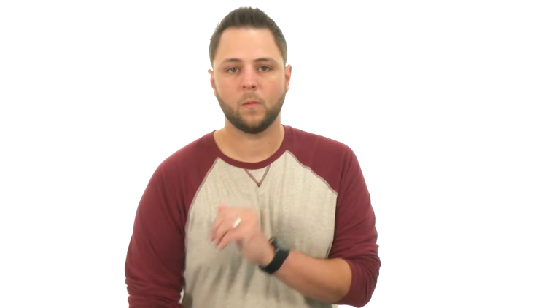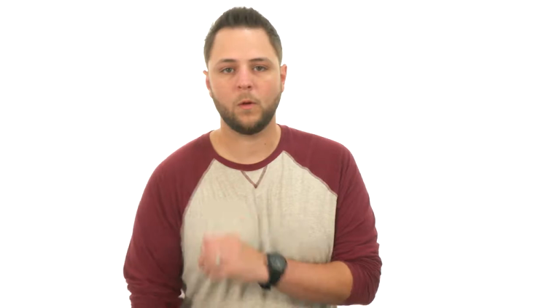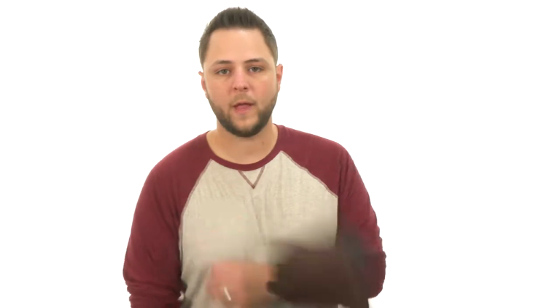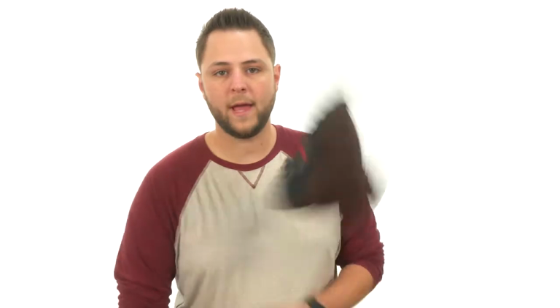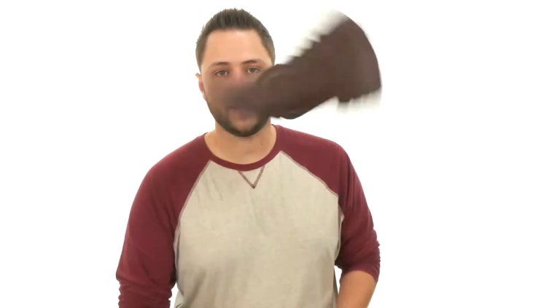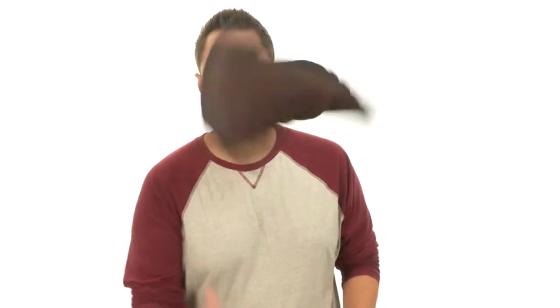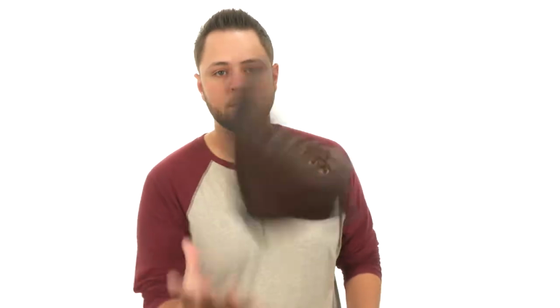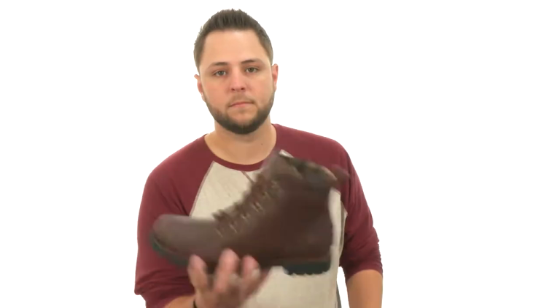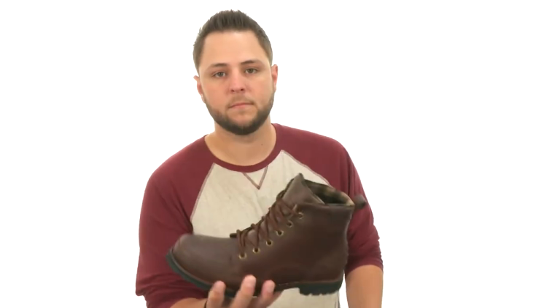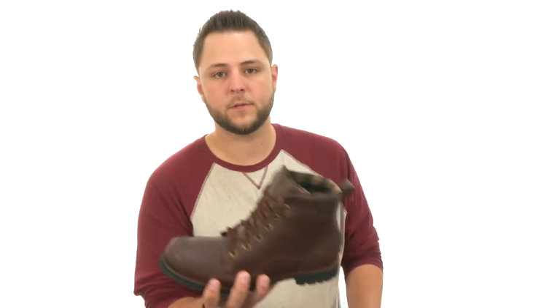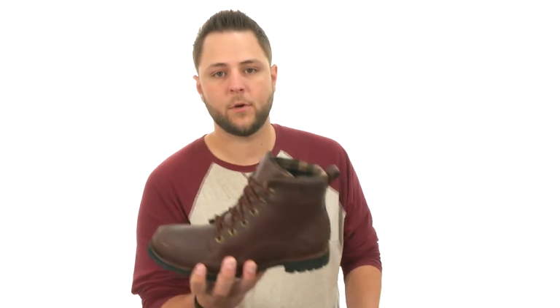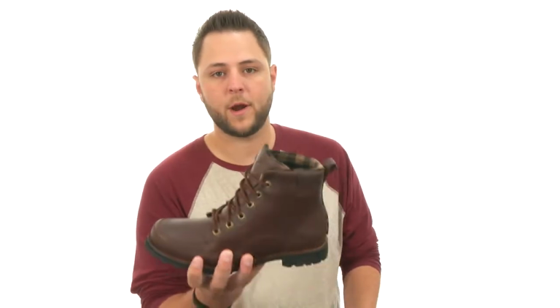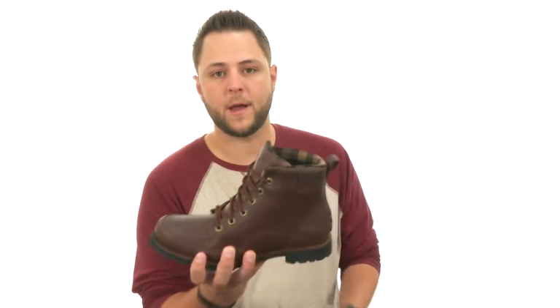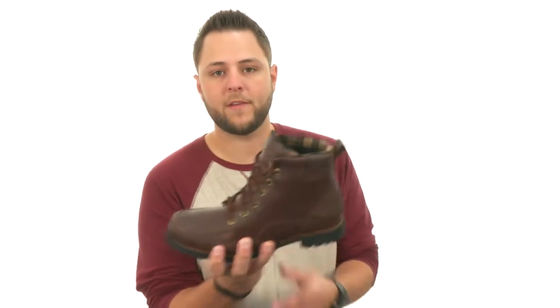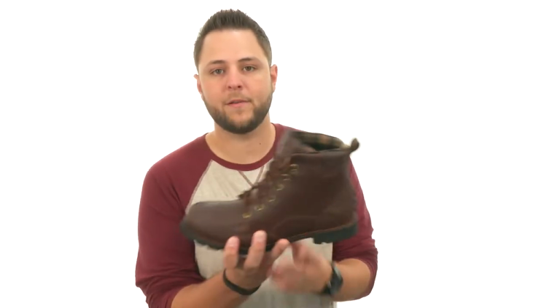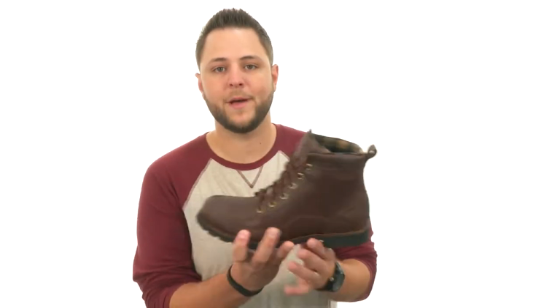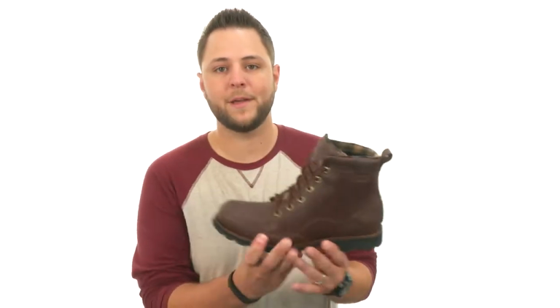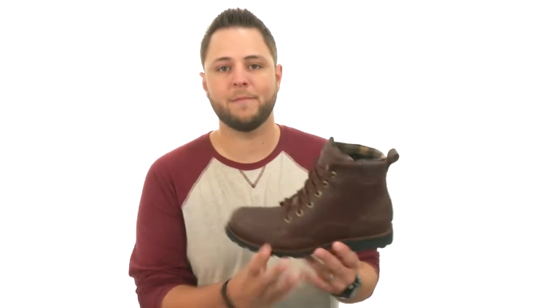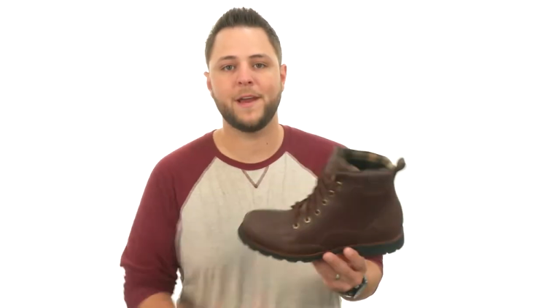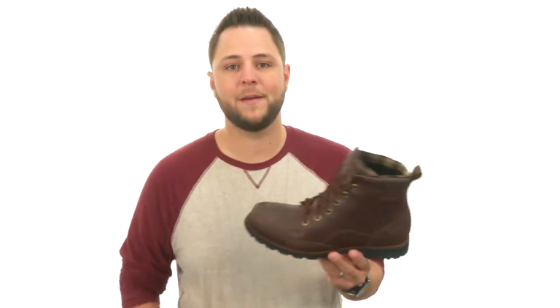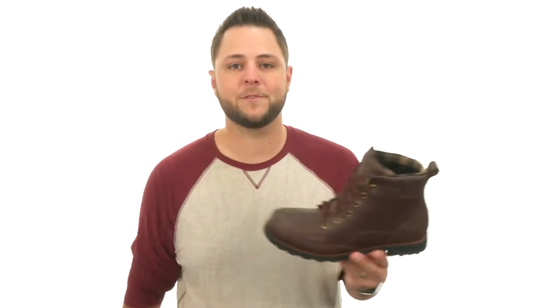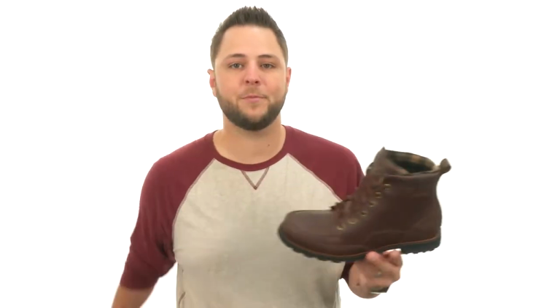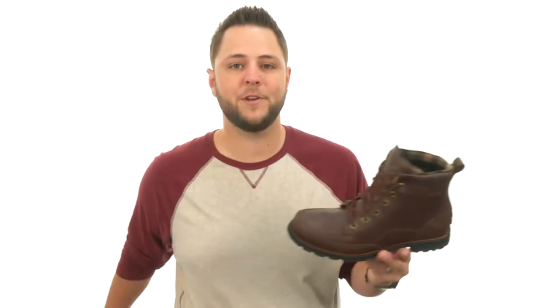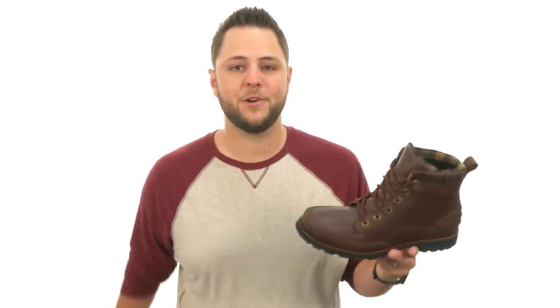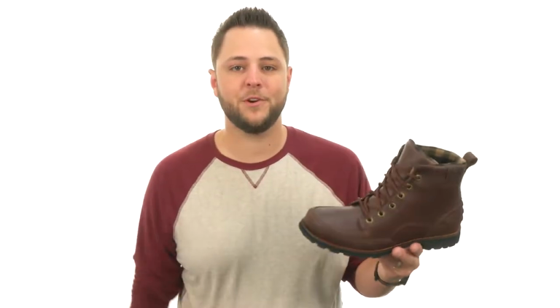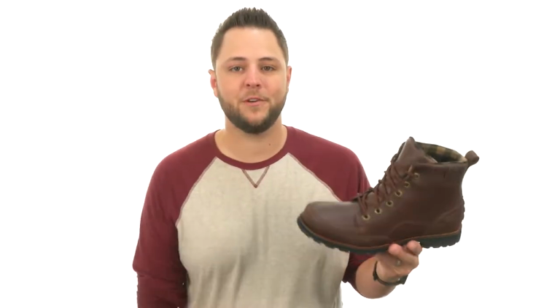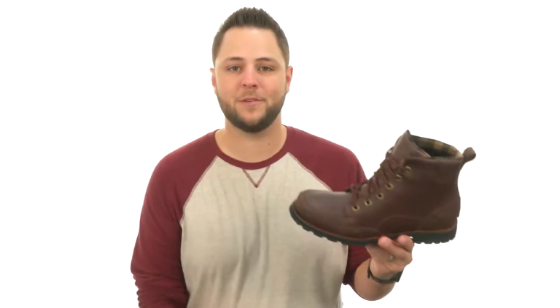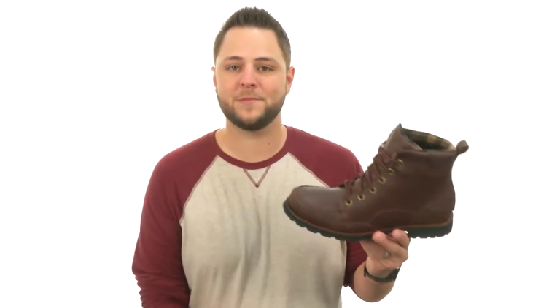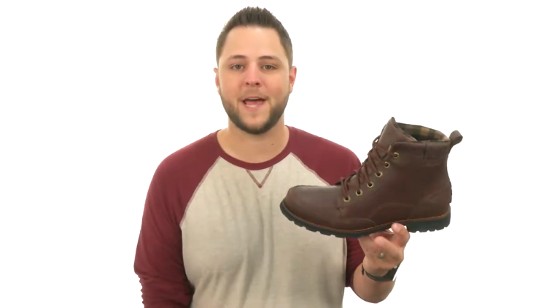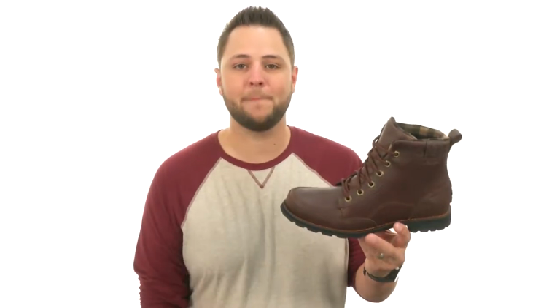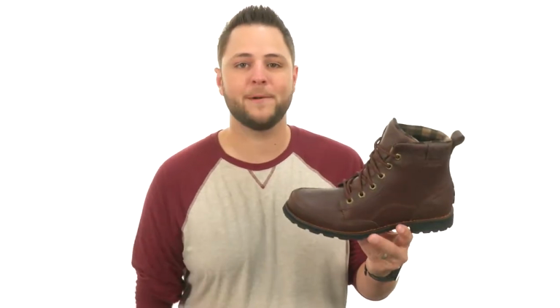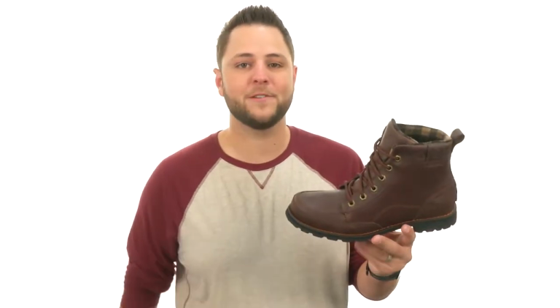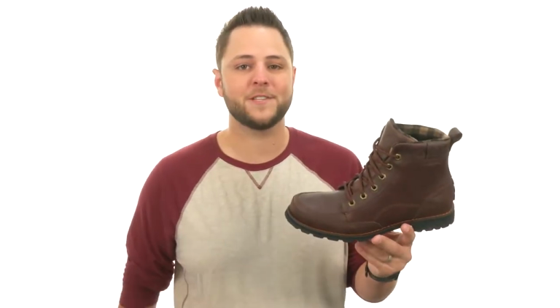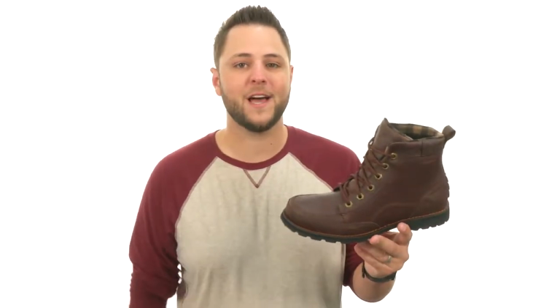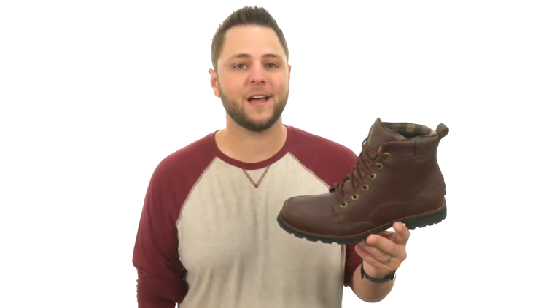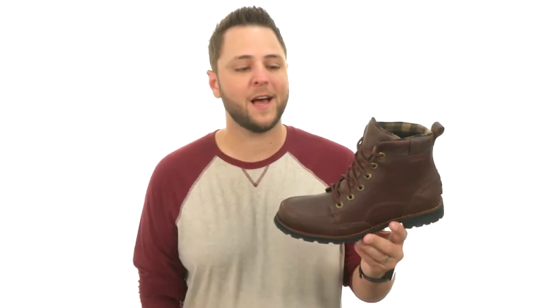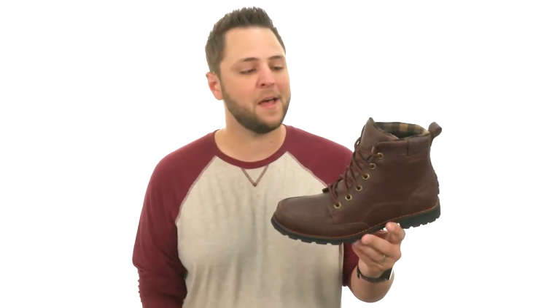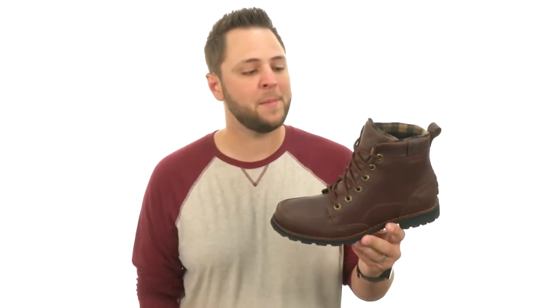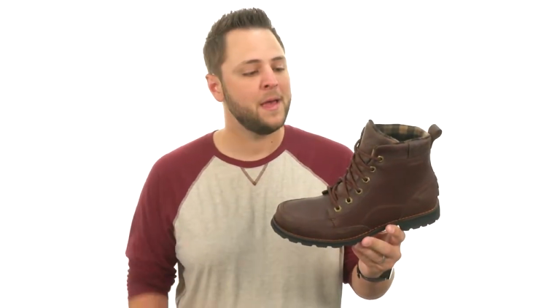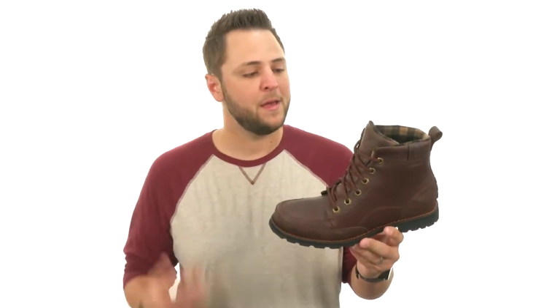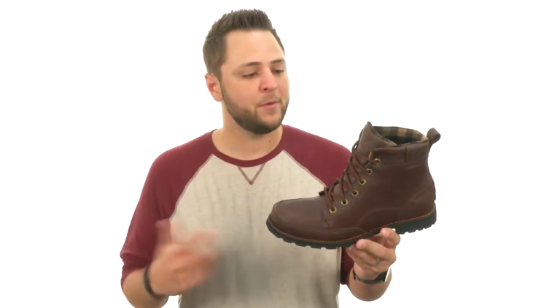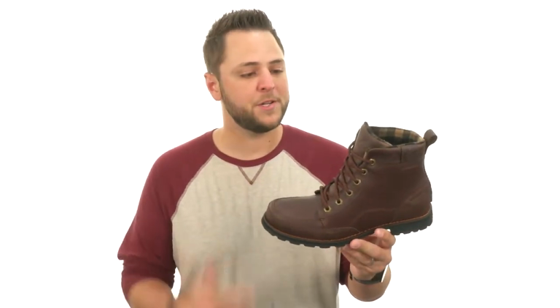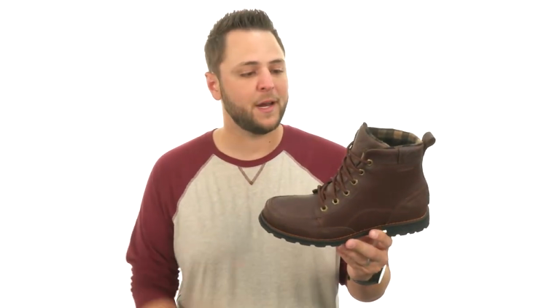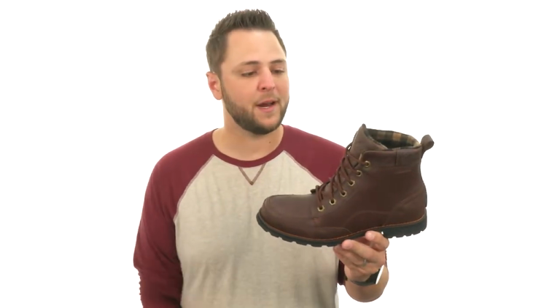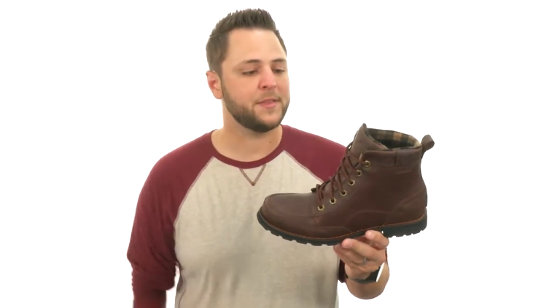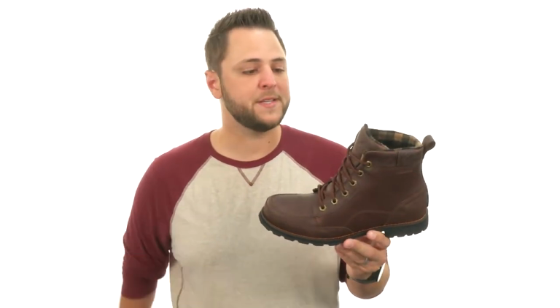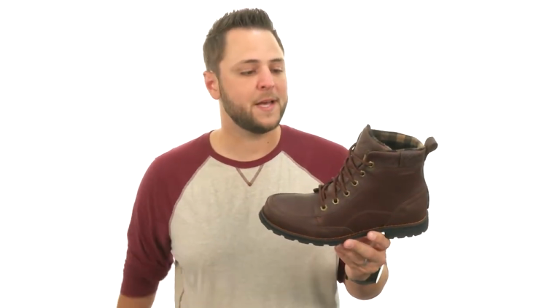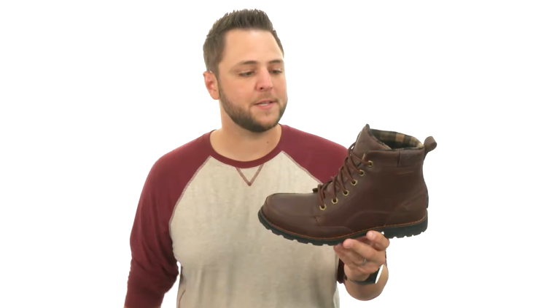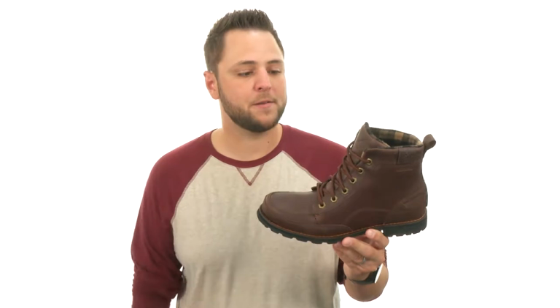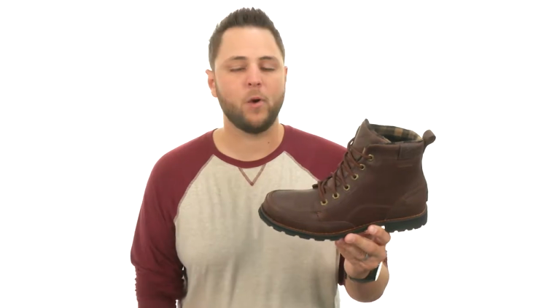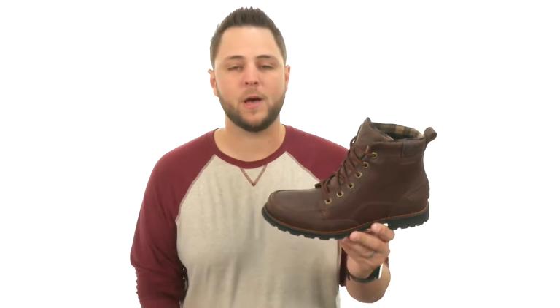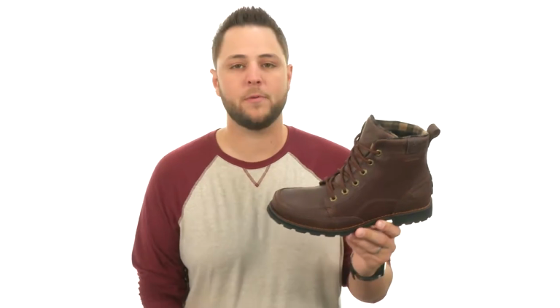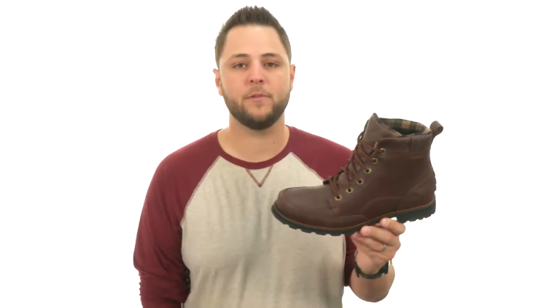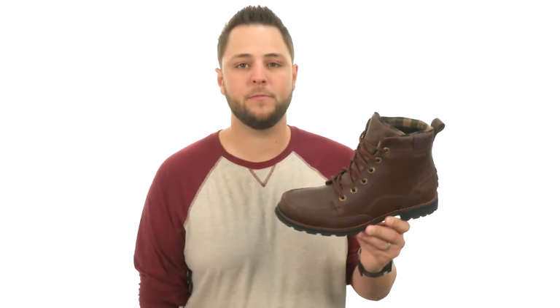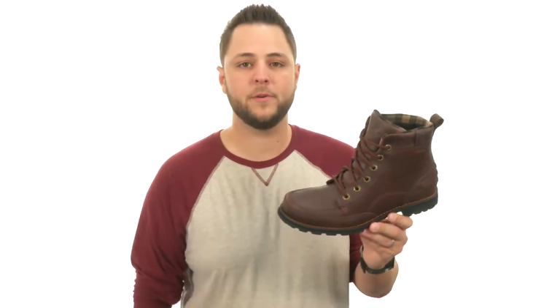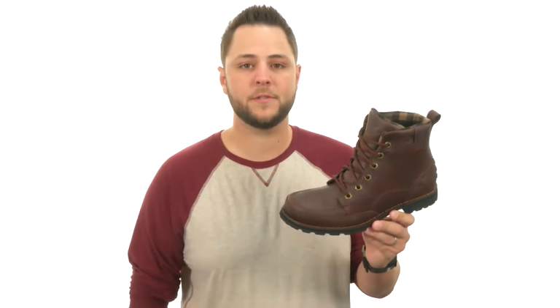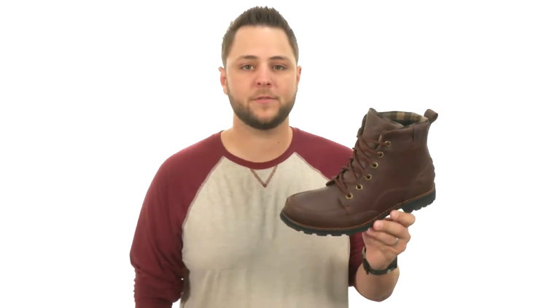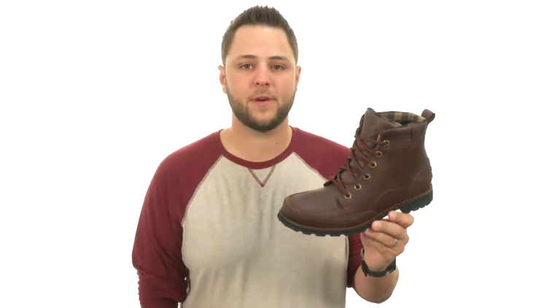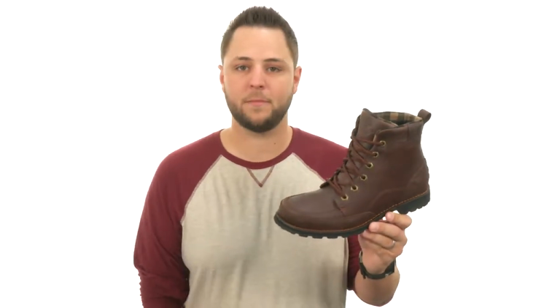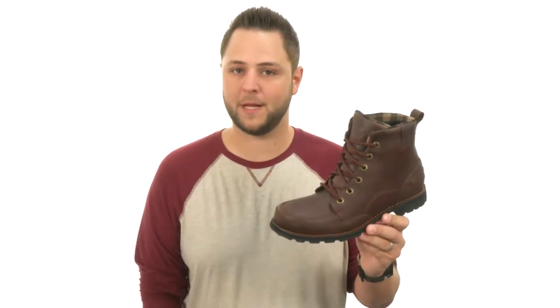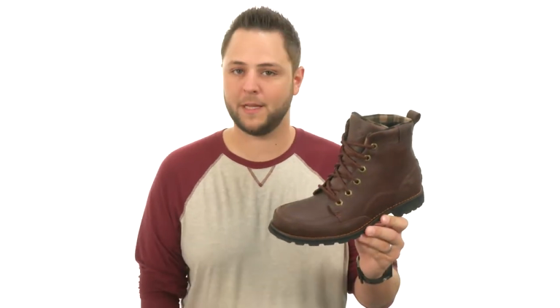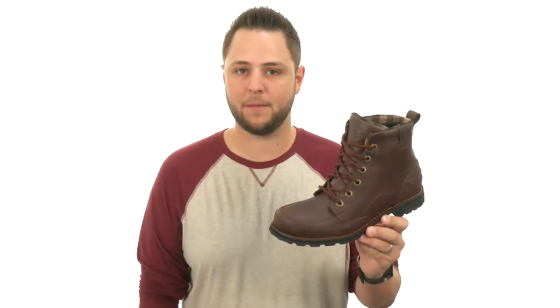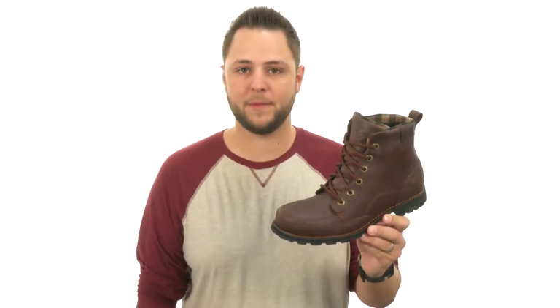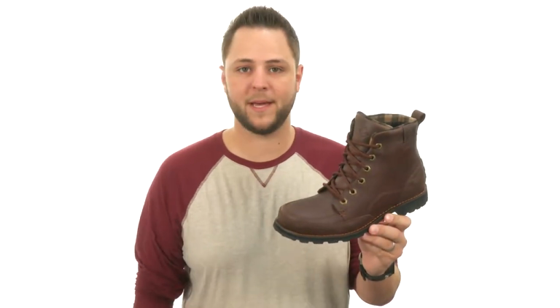Hey, what's going on everybody? My name is Richard from Zappos.com, and we're checking out these awesome waterproof boots from Columbia.